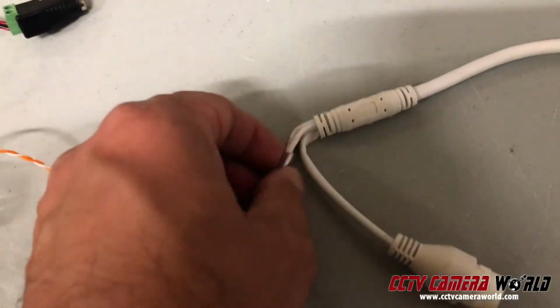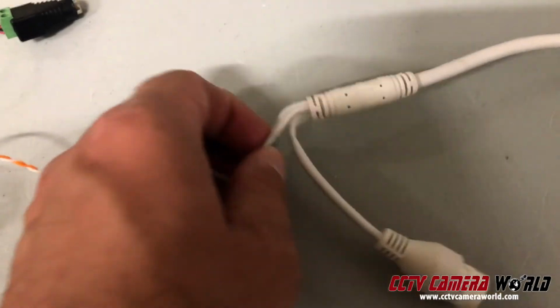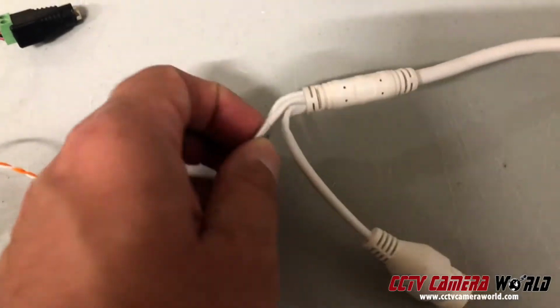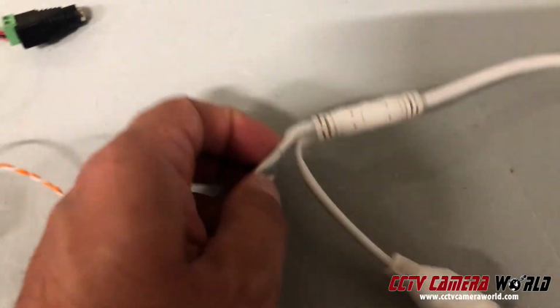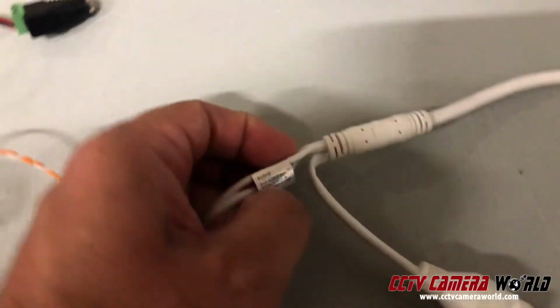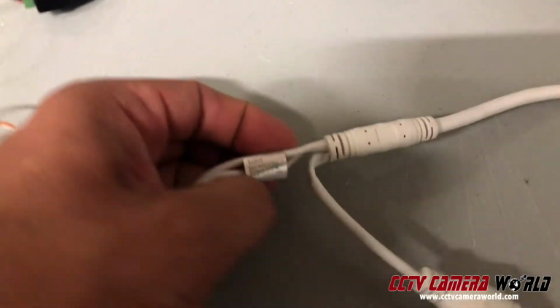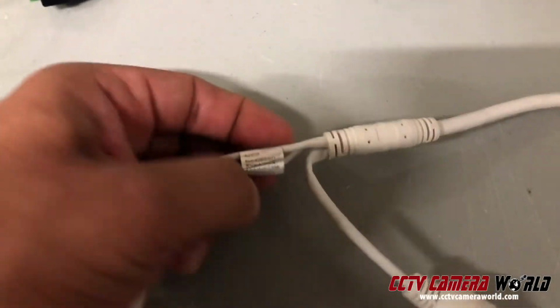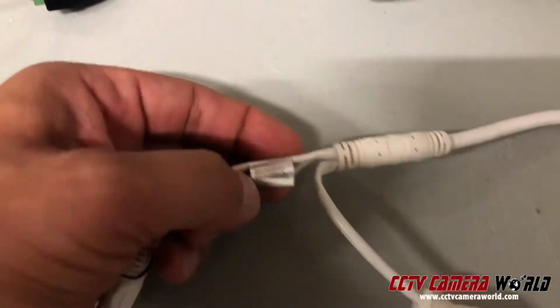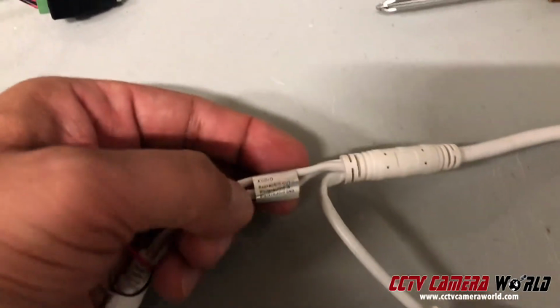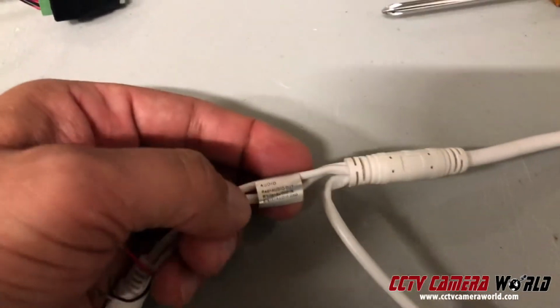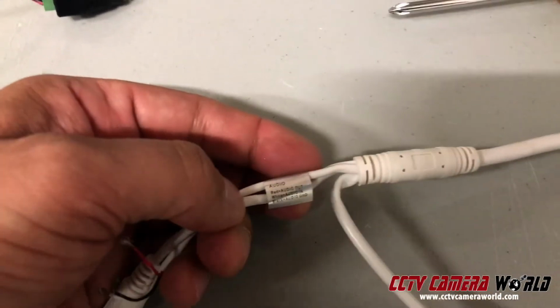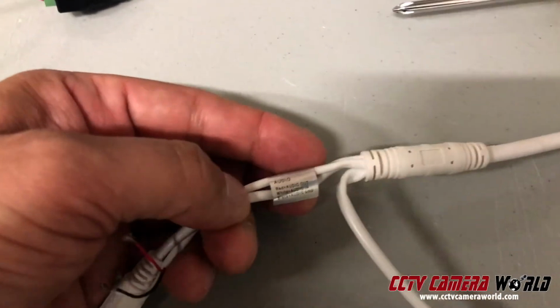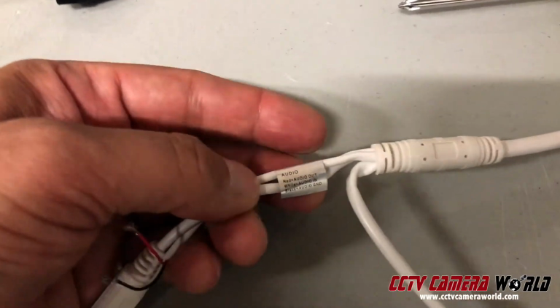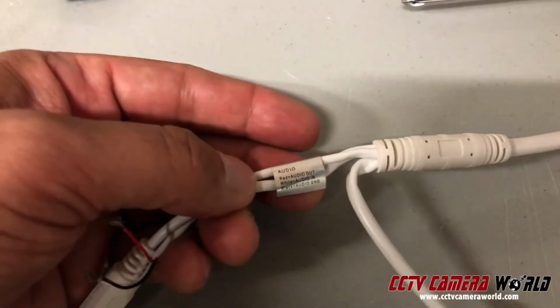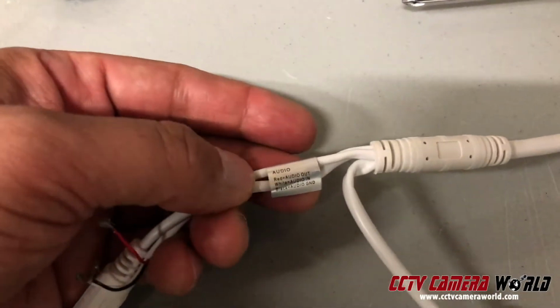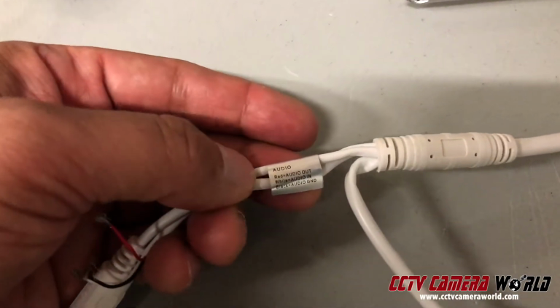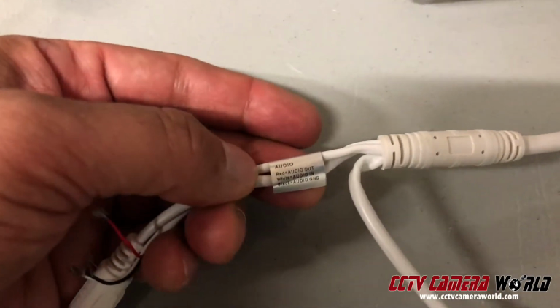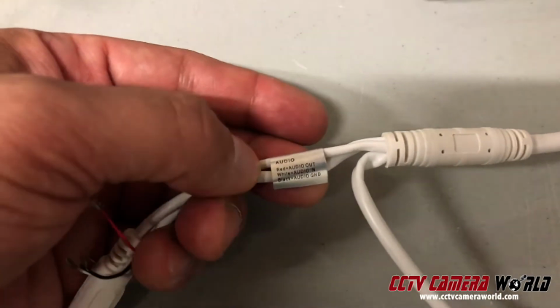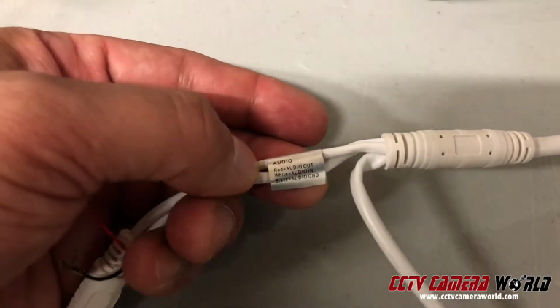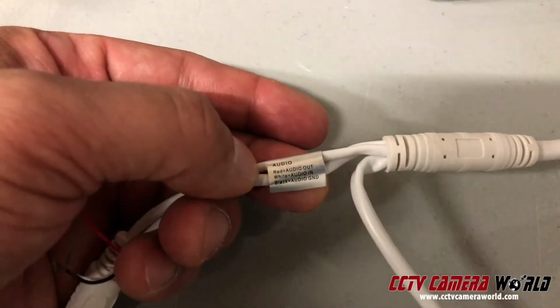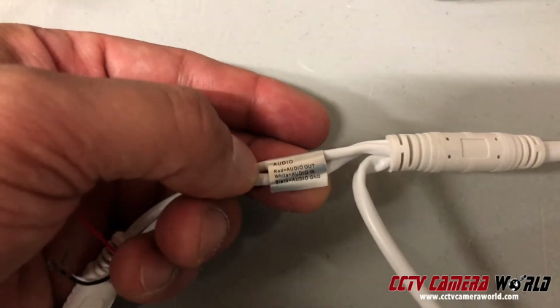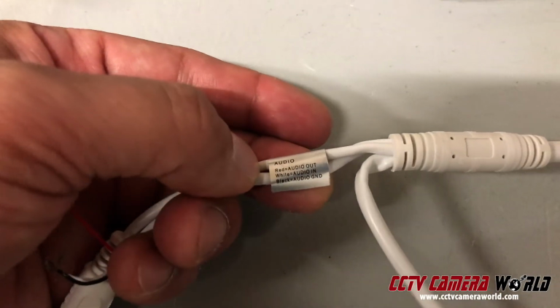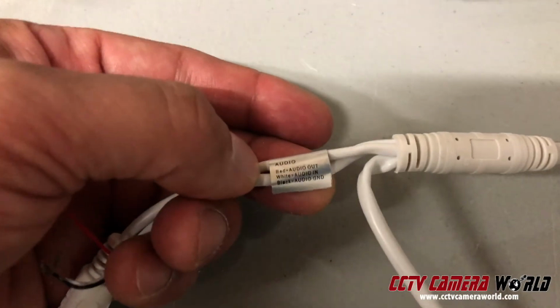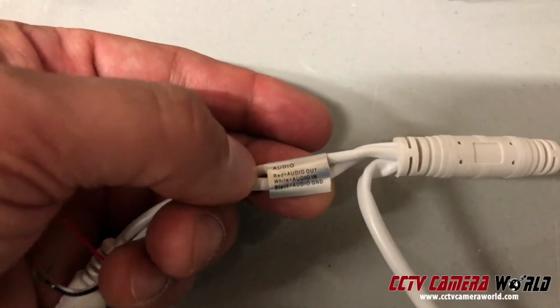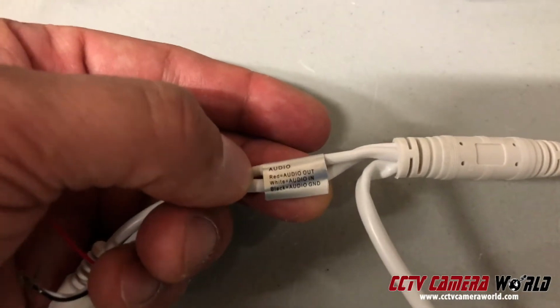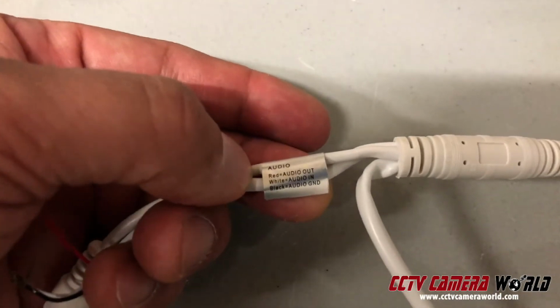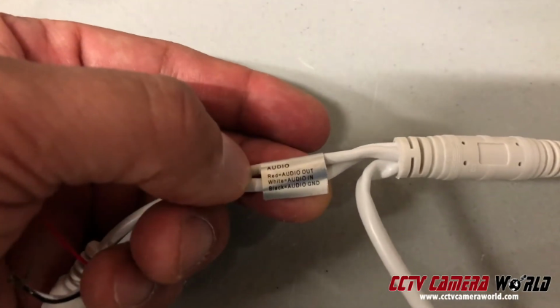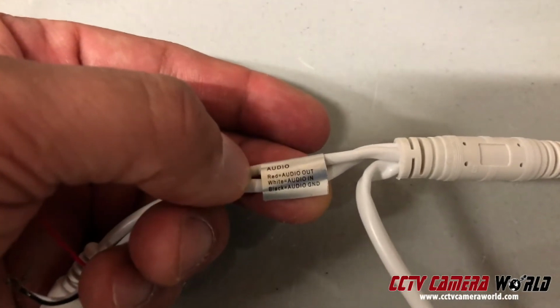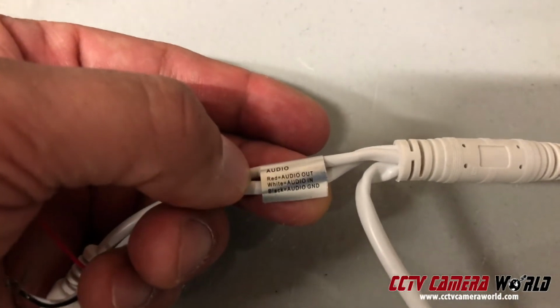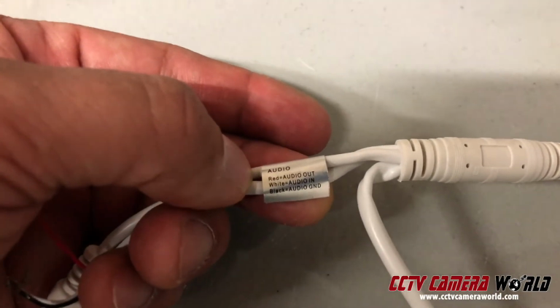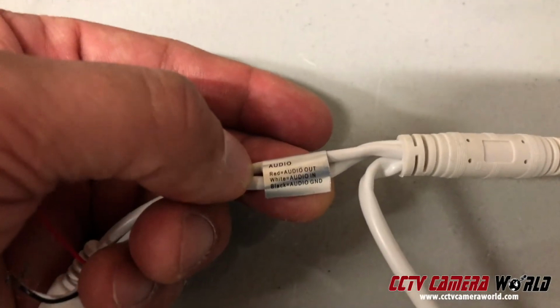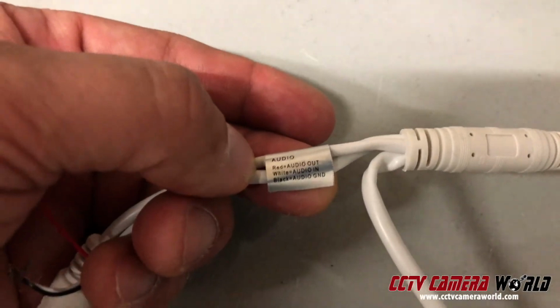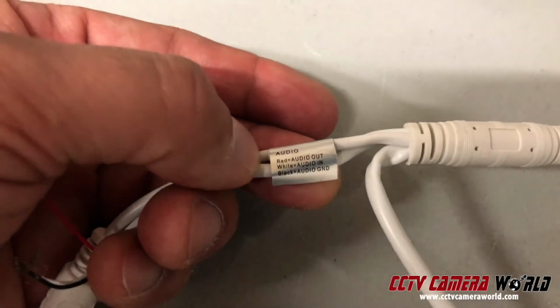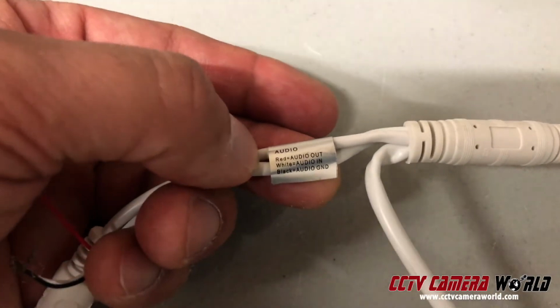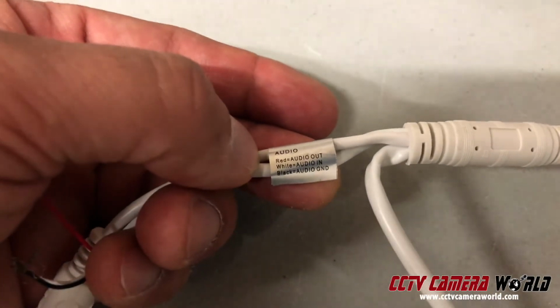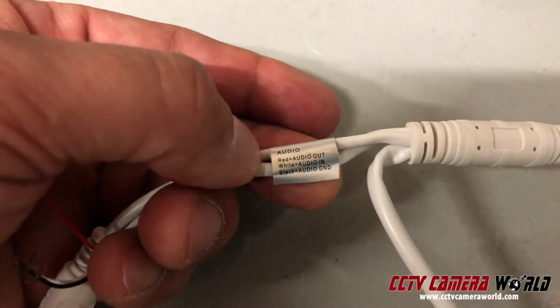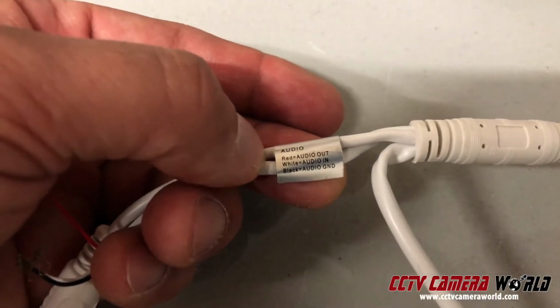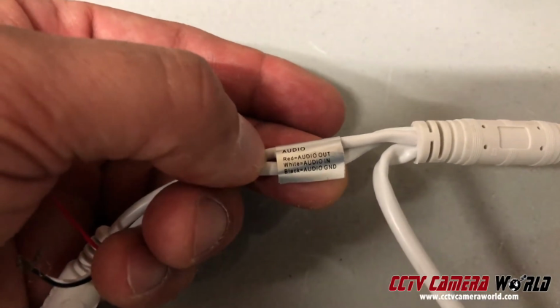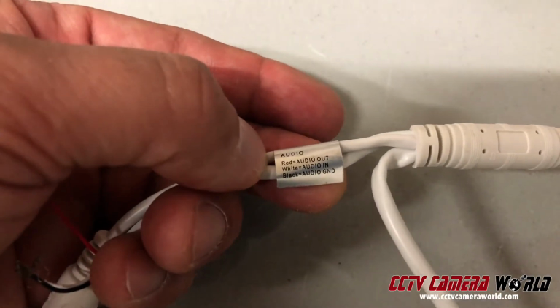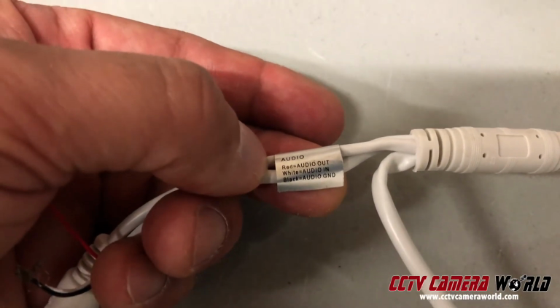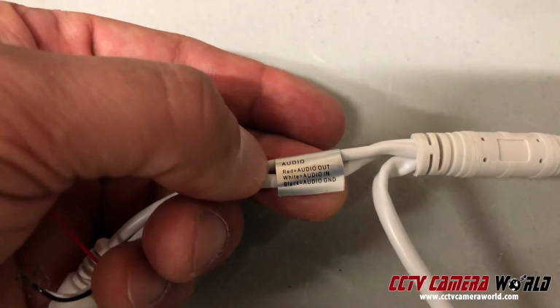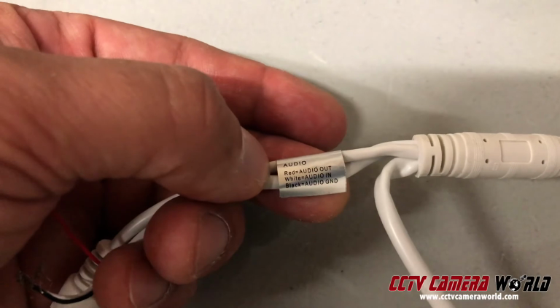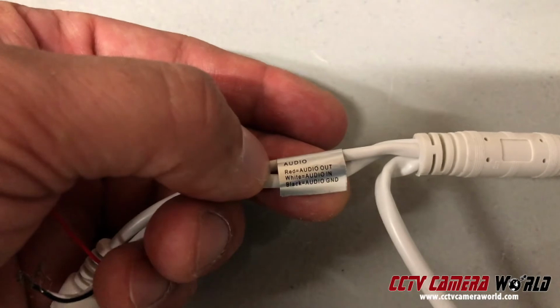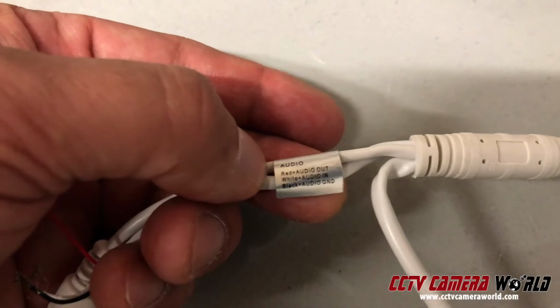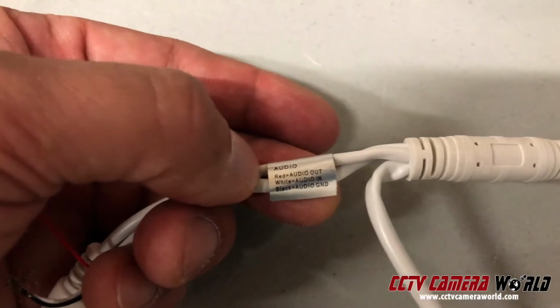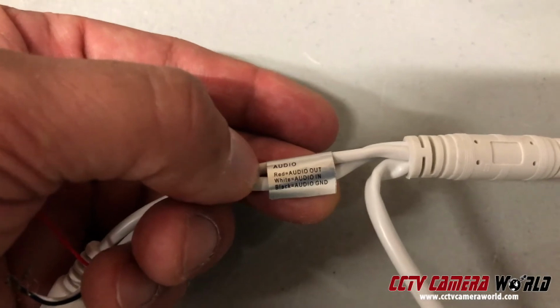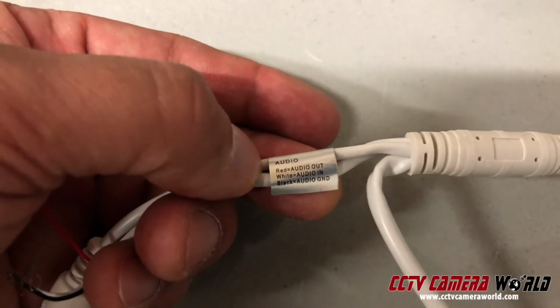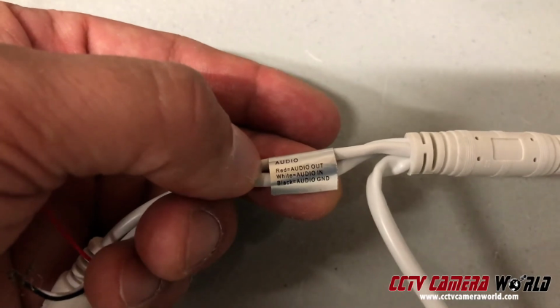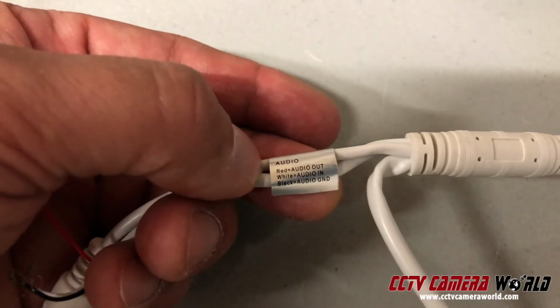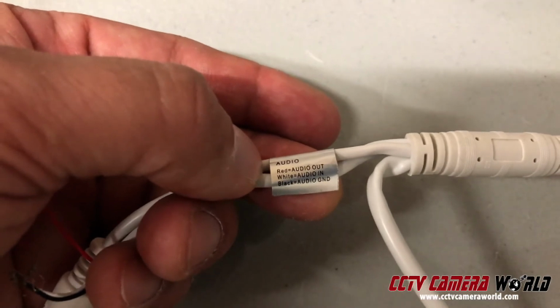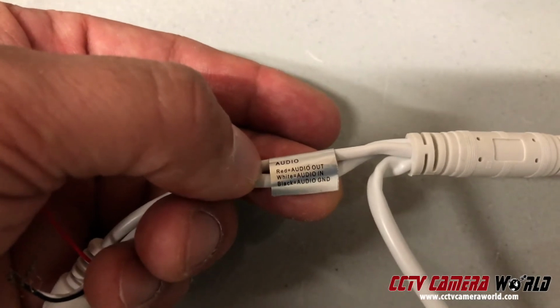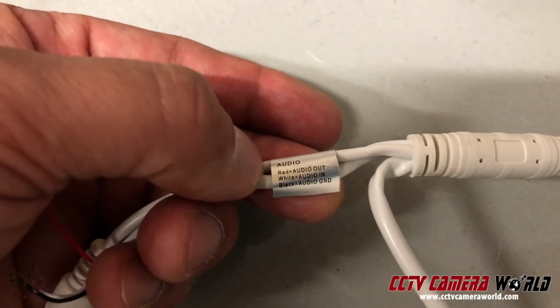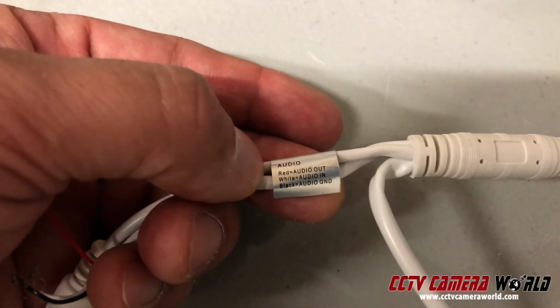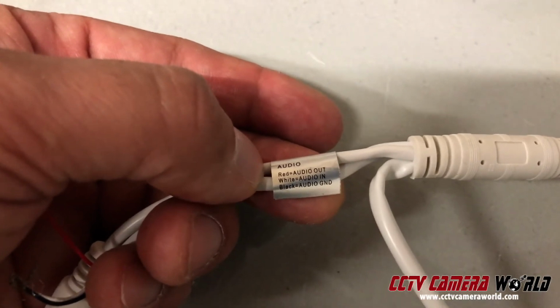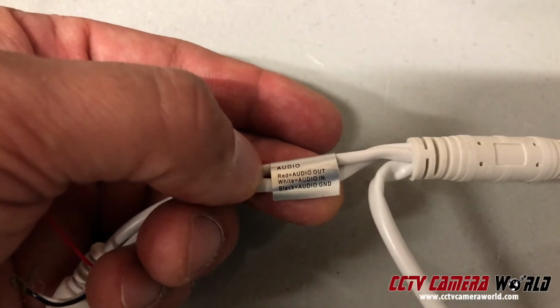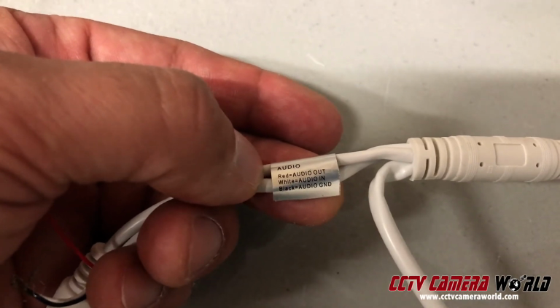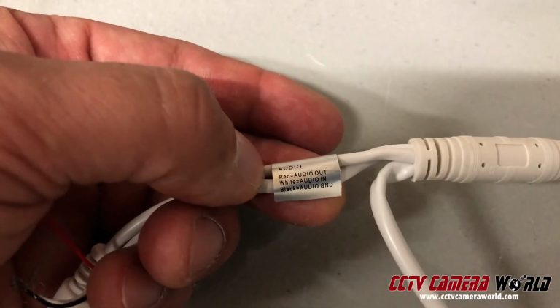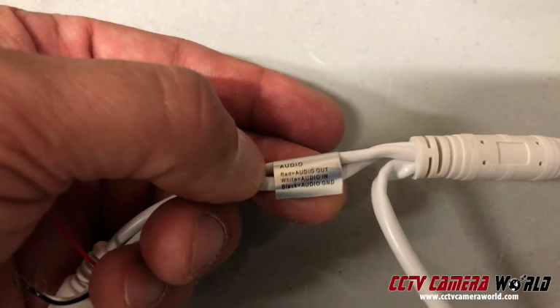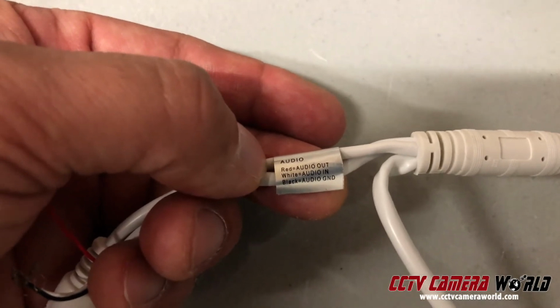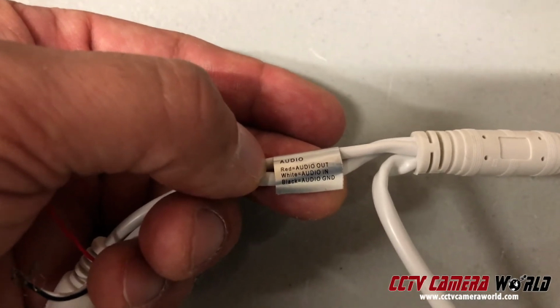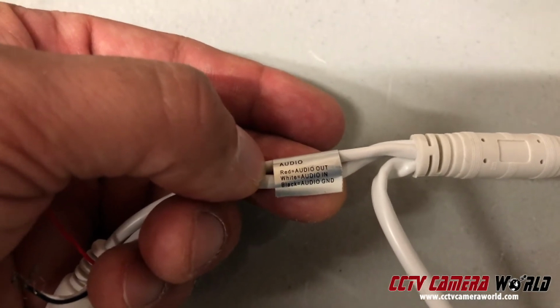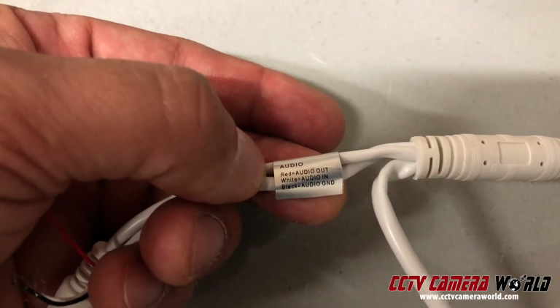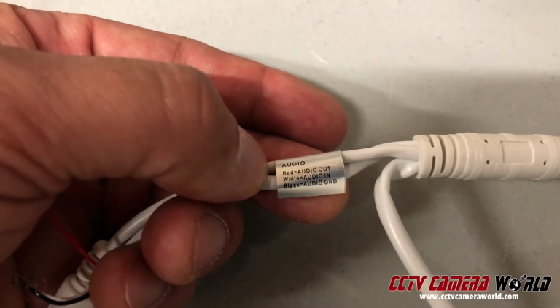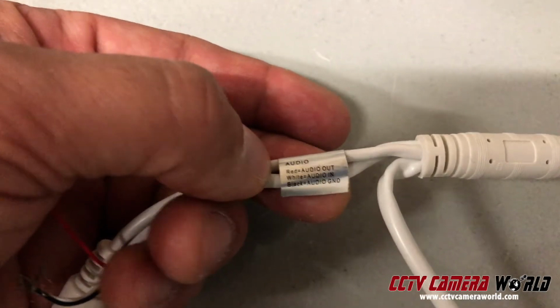I'll go over the specific connections again in the middle of the video, but here the red is for audio out, white is for audio in, and black is for audio ground.